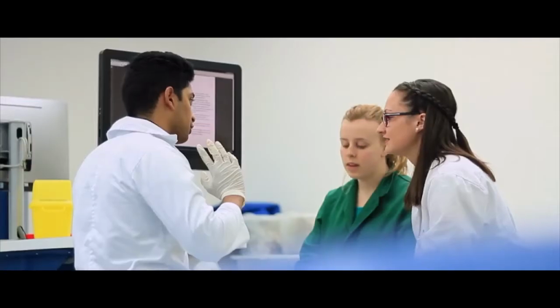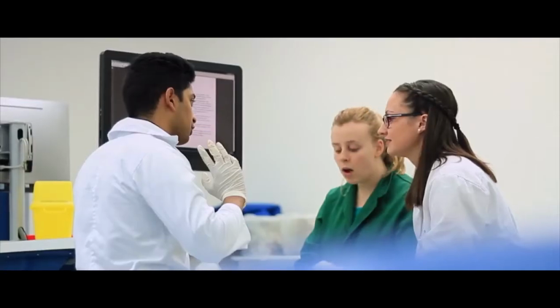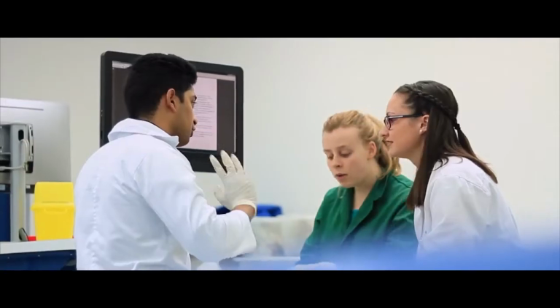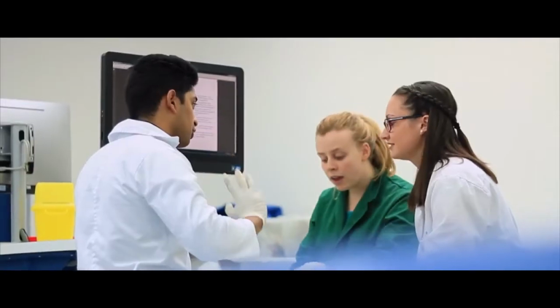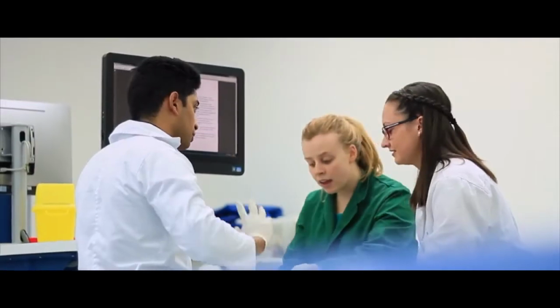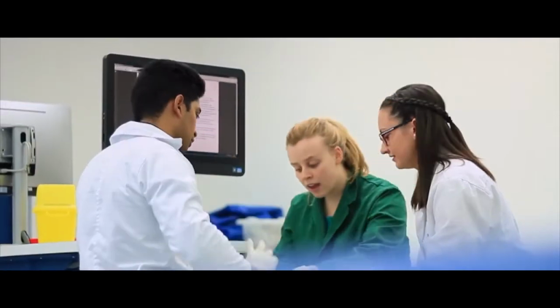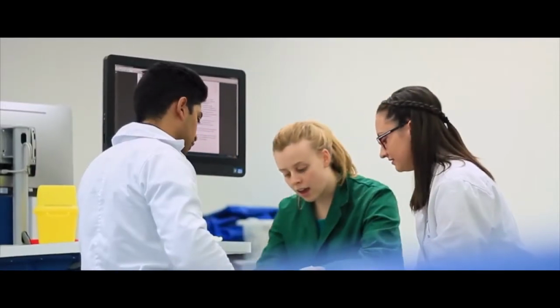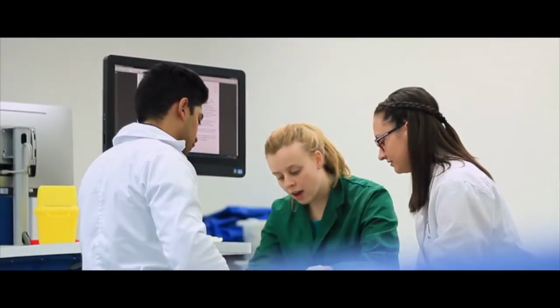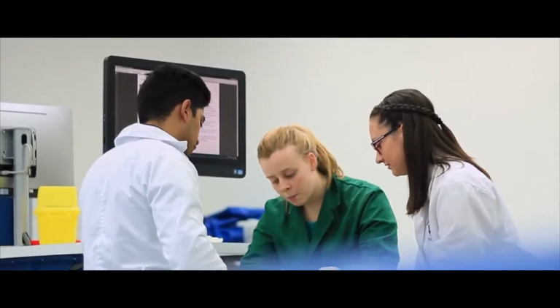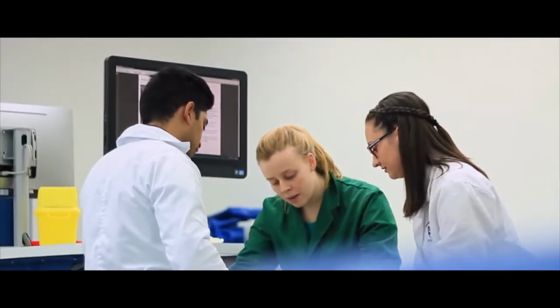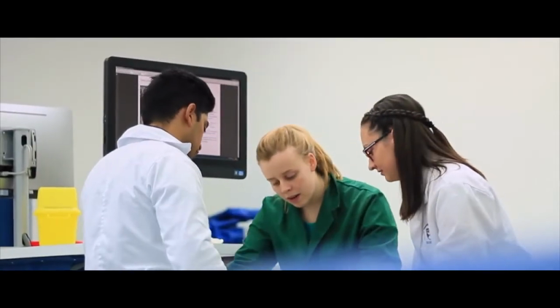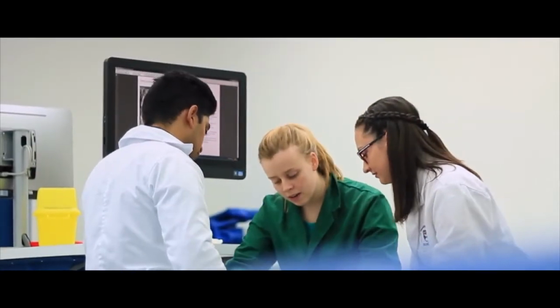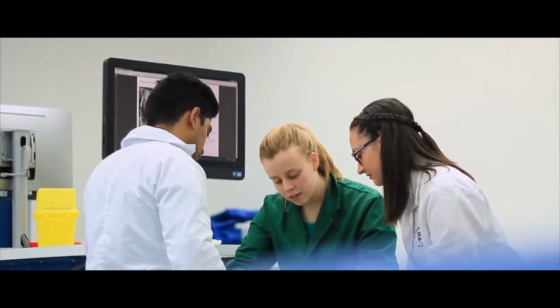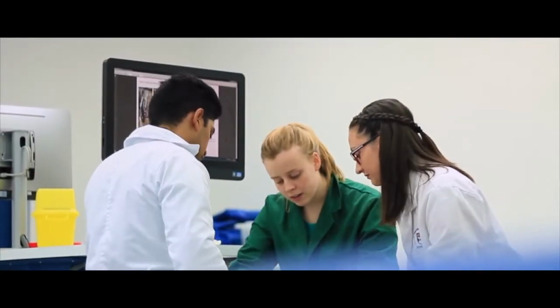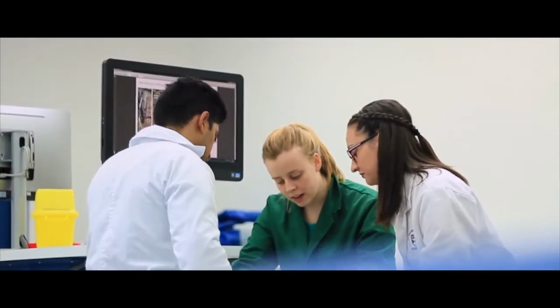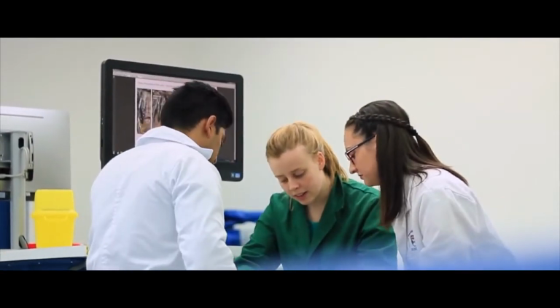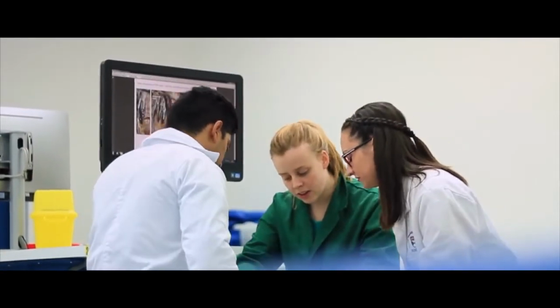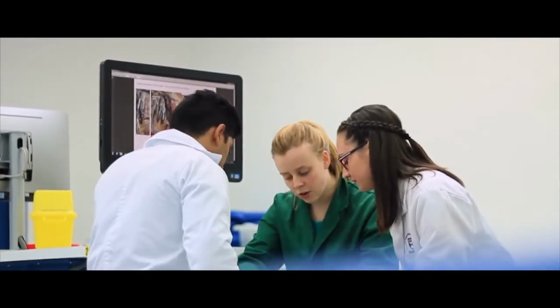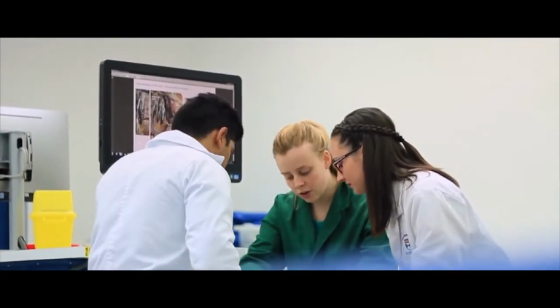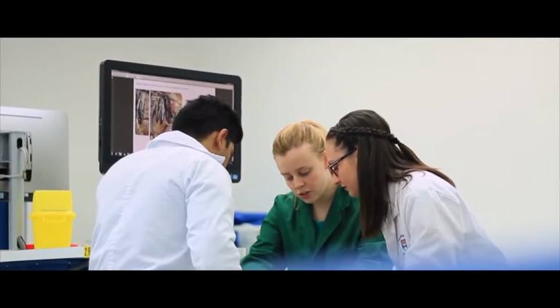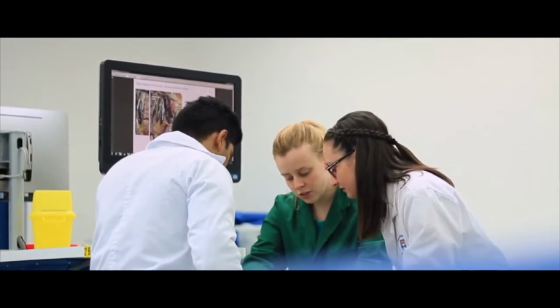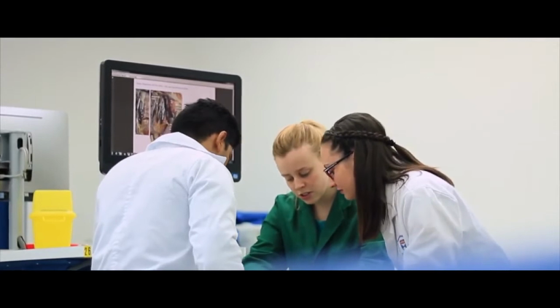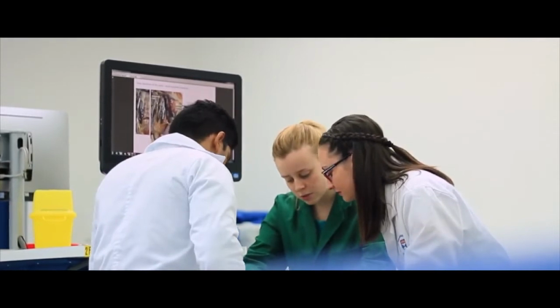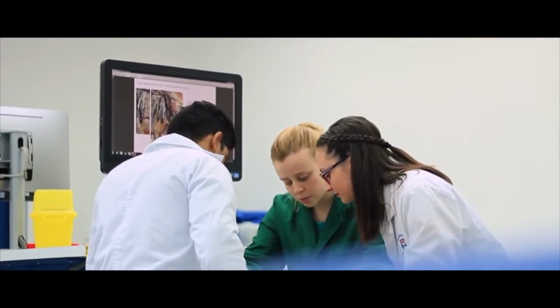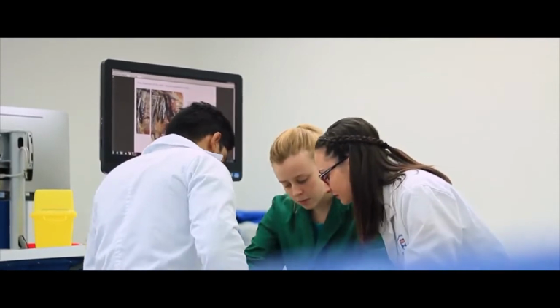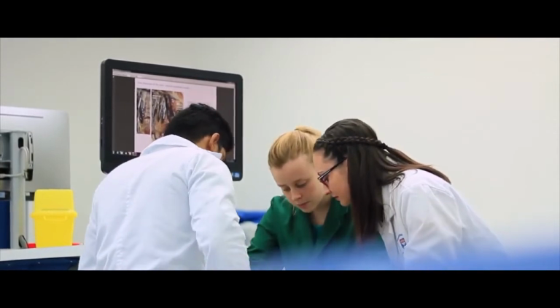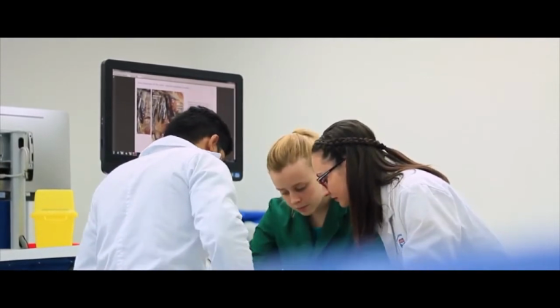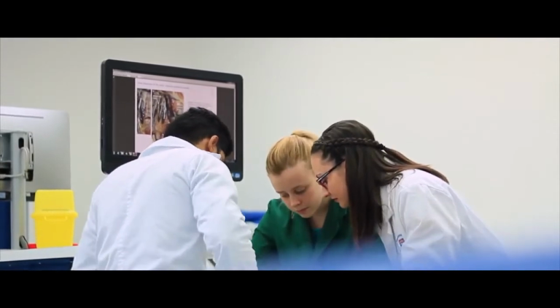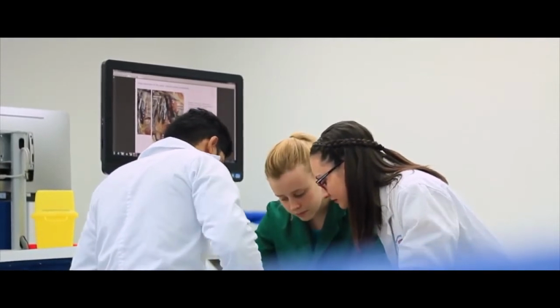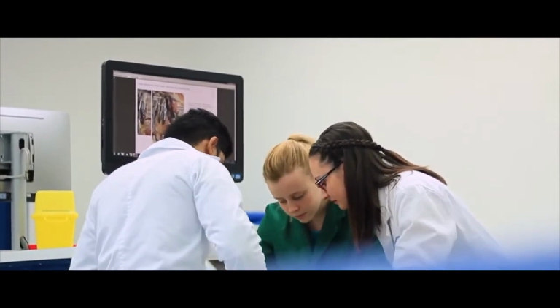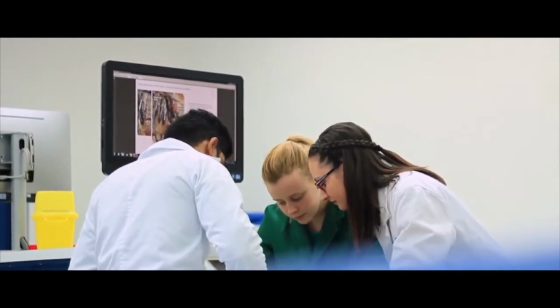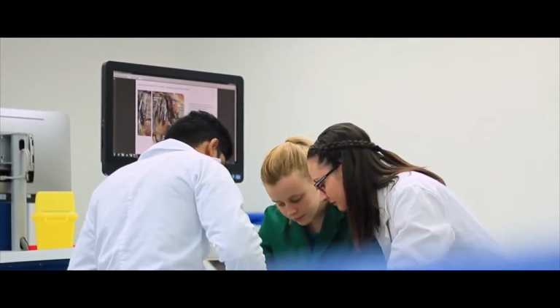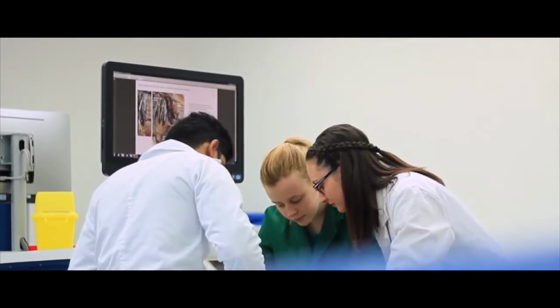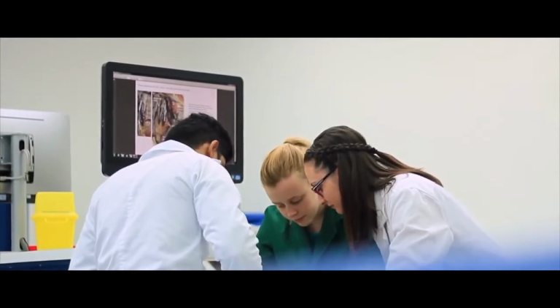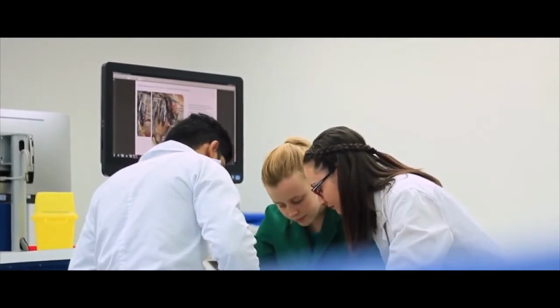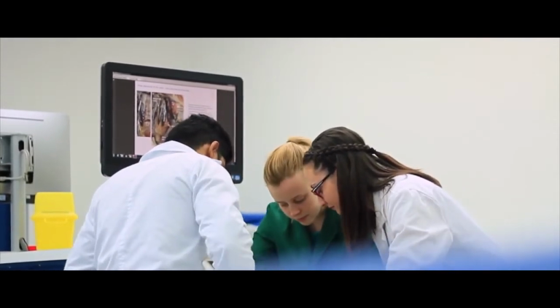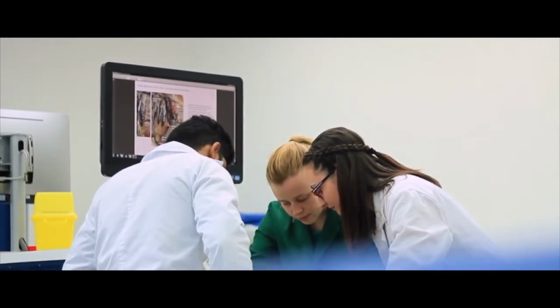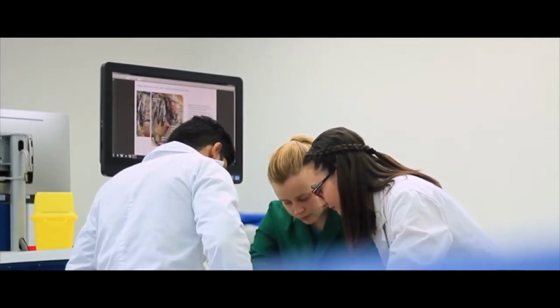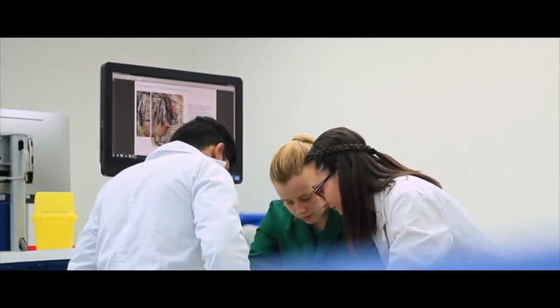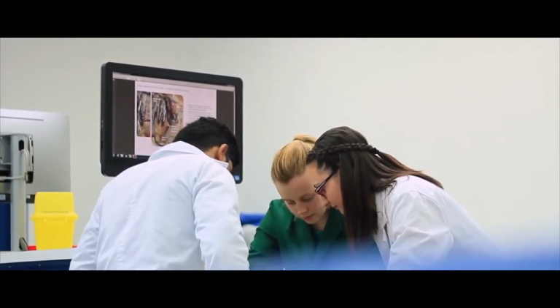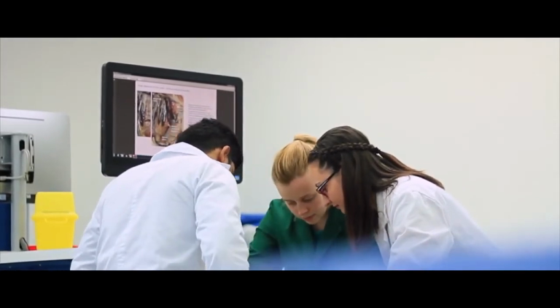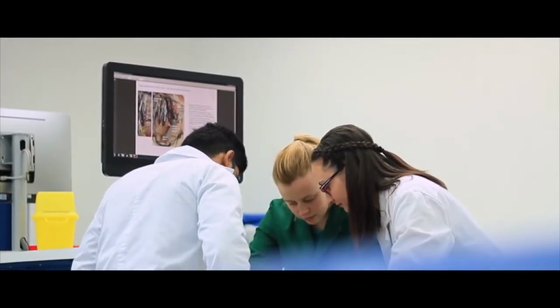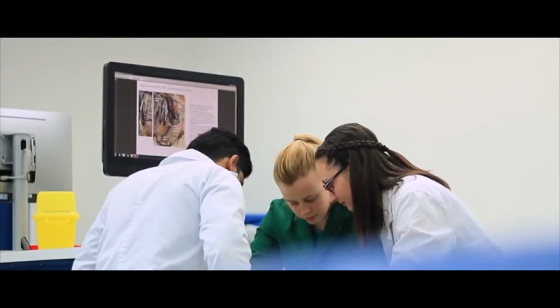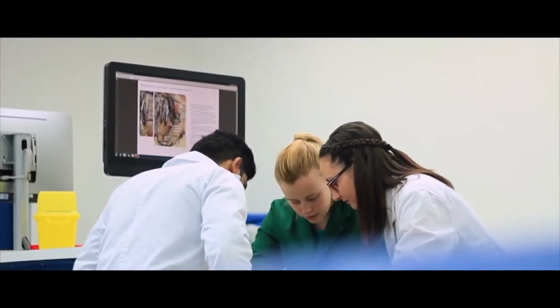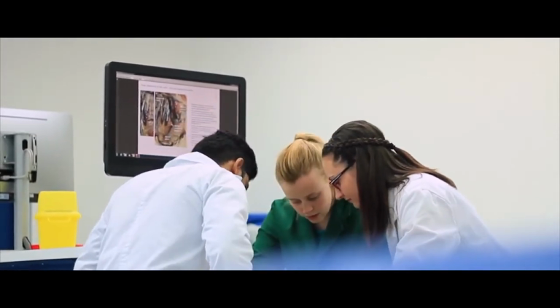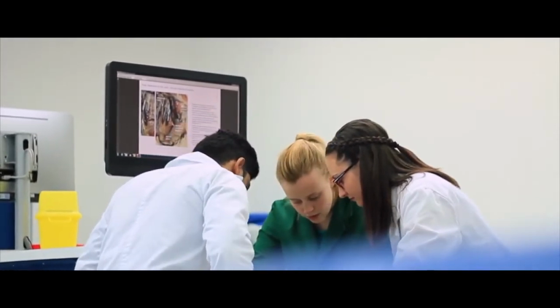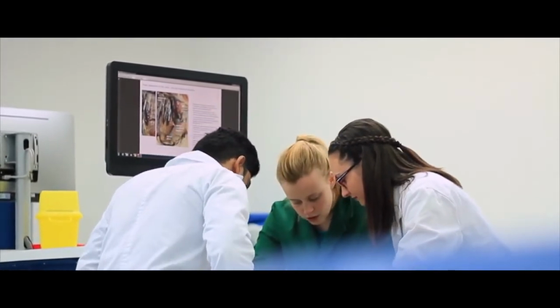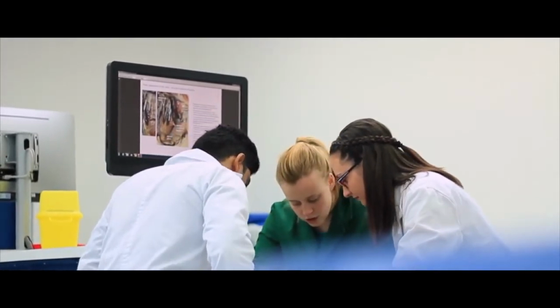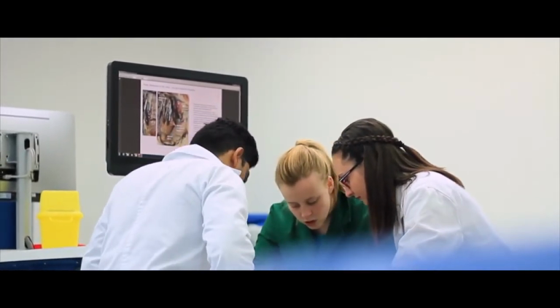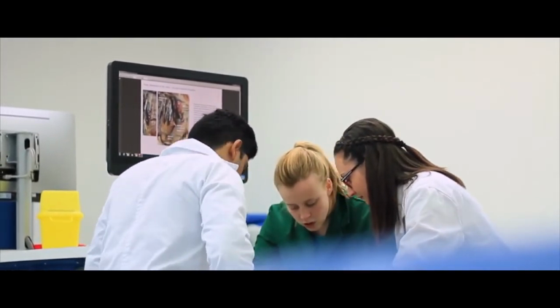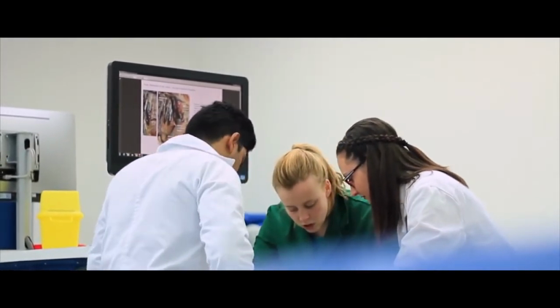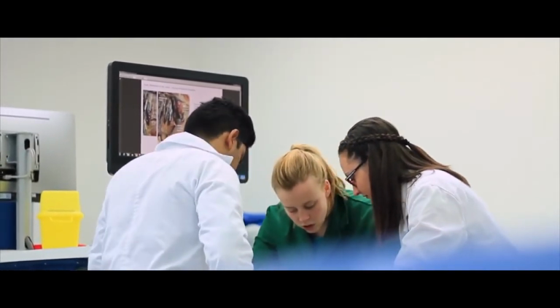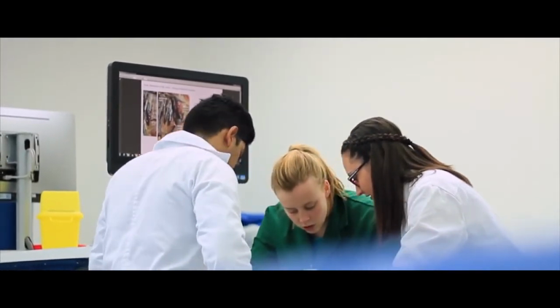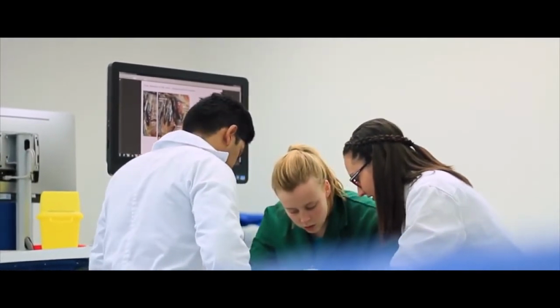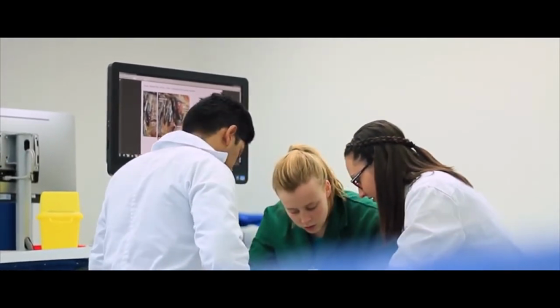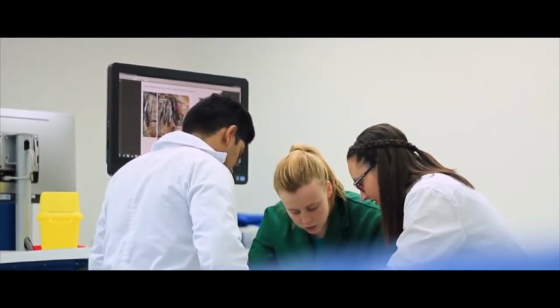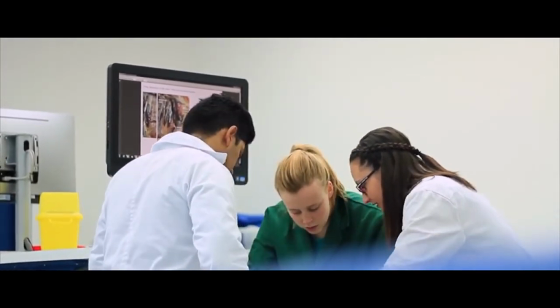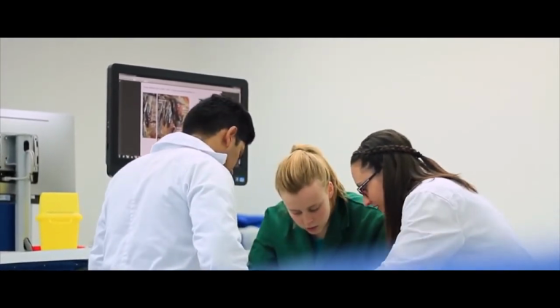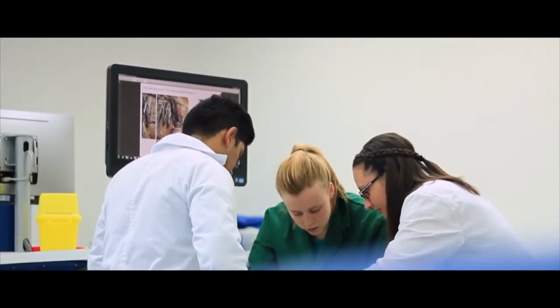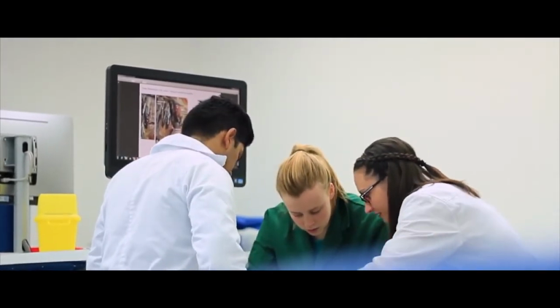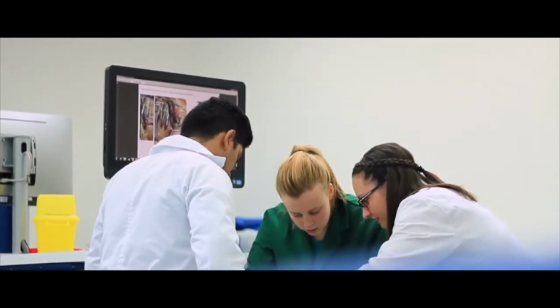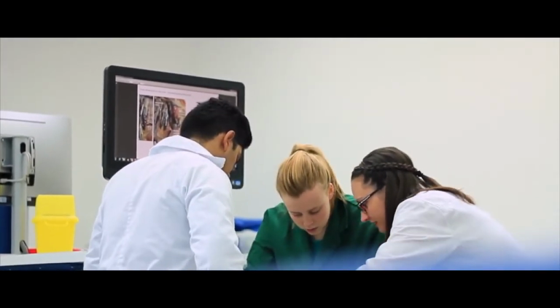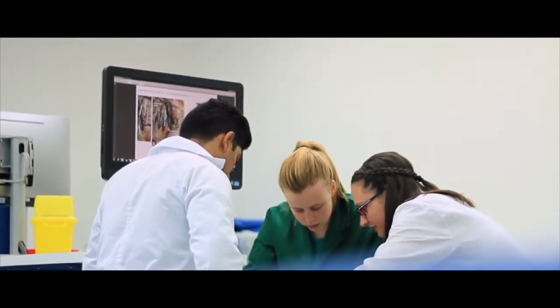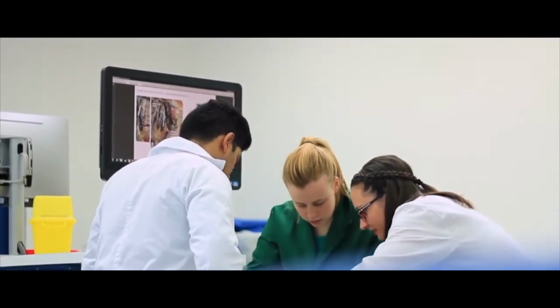We're the only university in the UK that actually teaches full body dissection in this way using these teal cadavers.